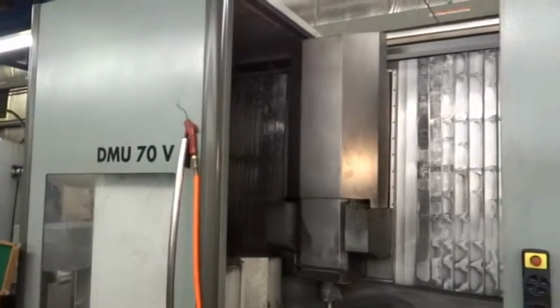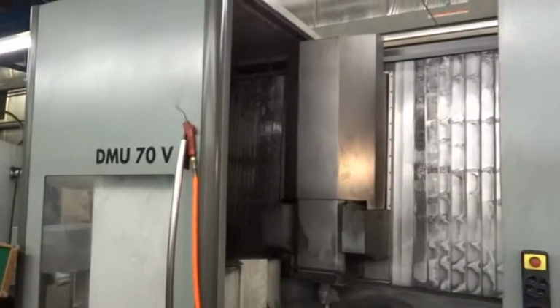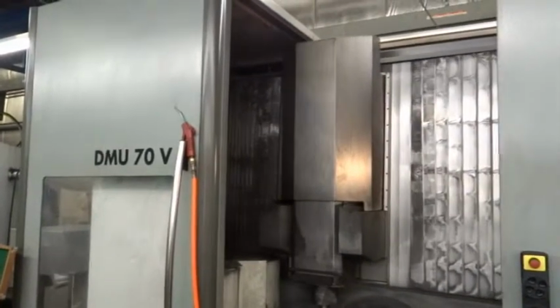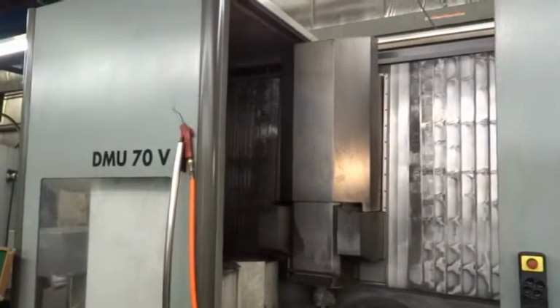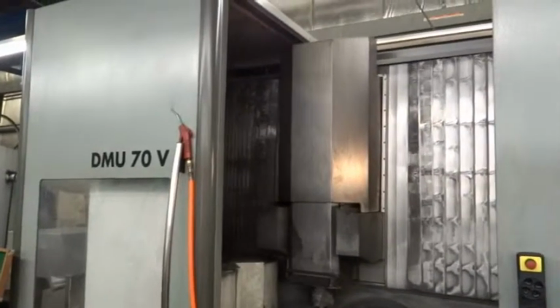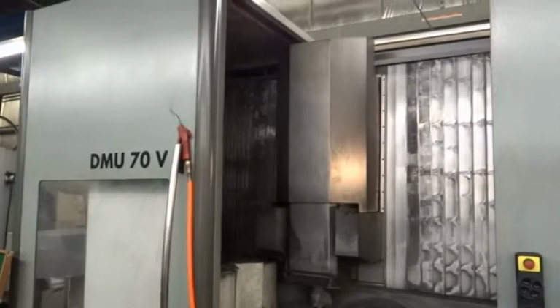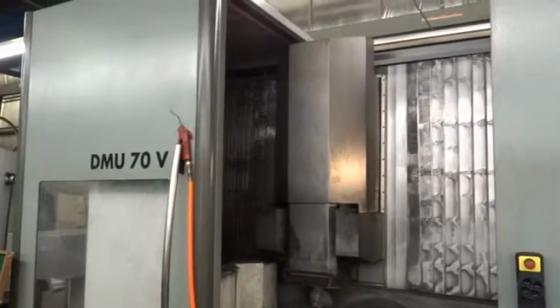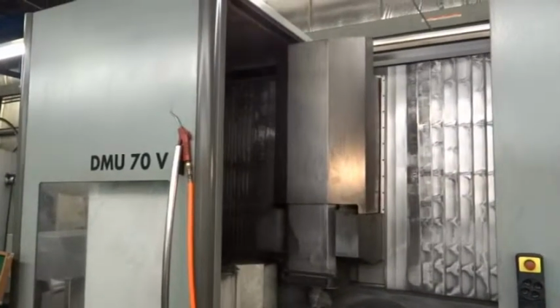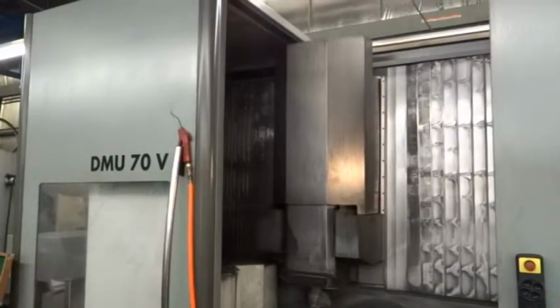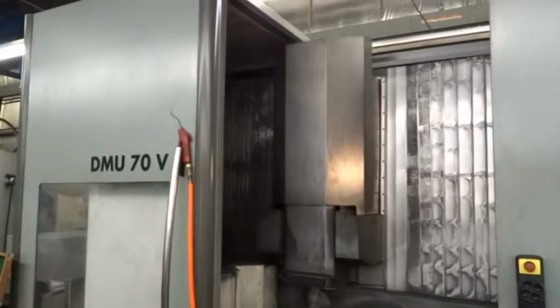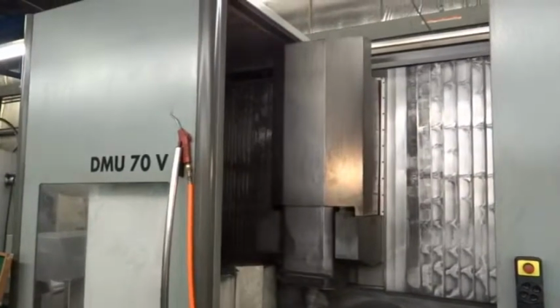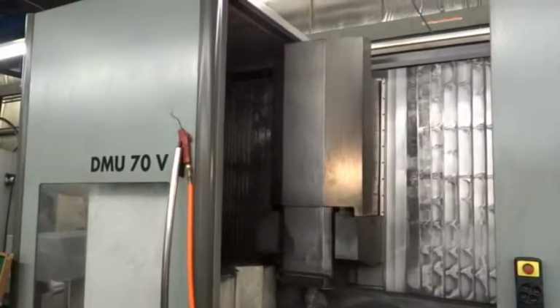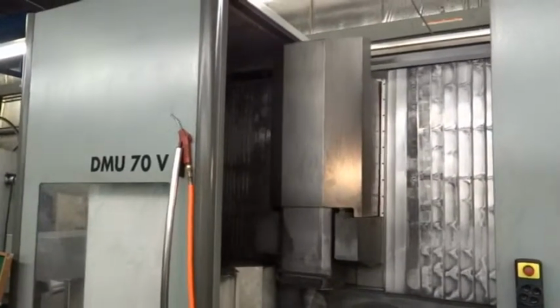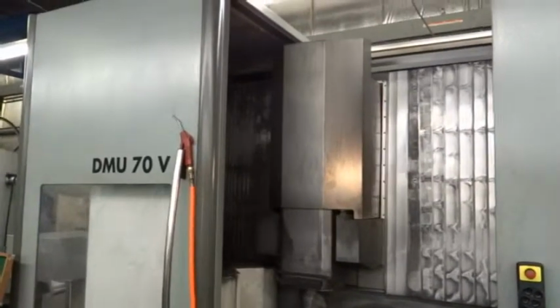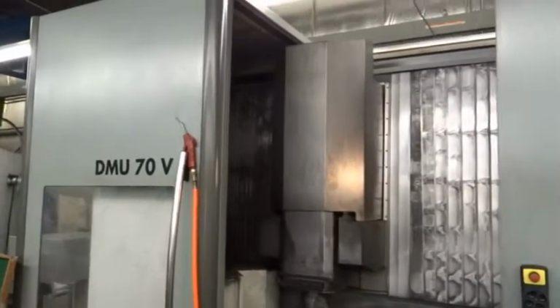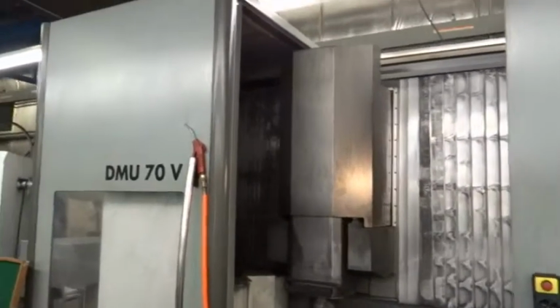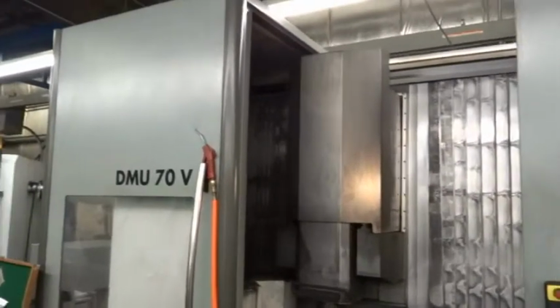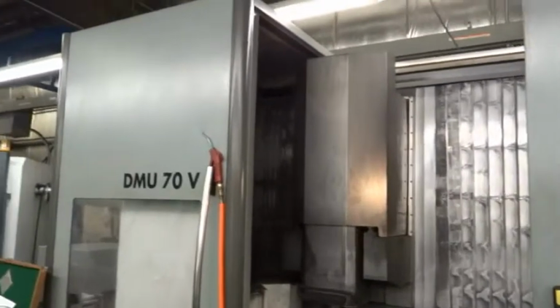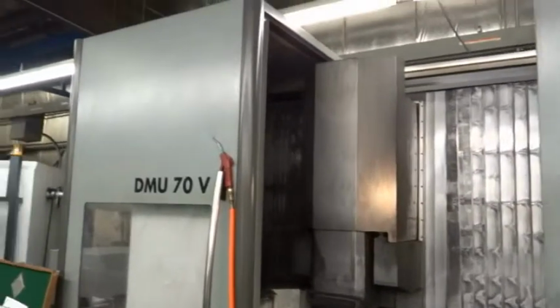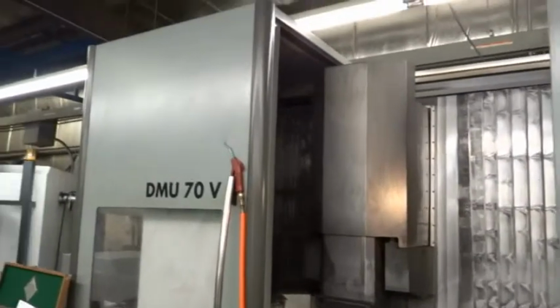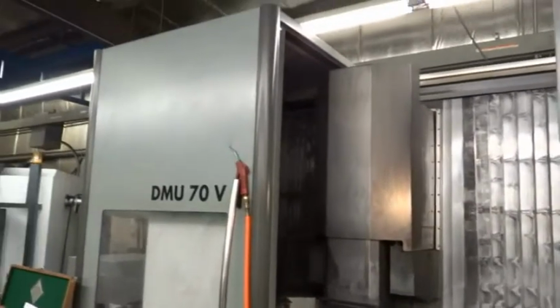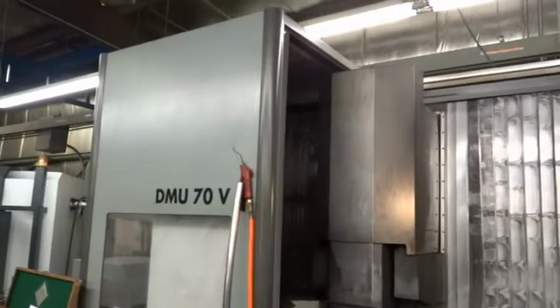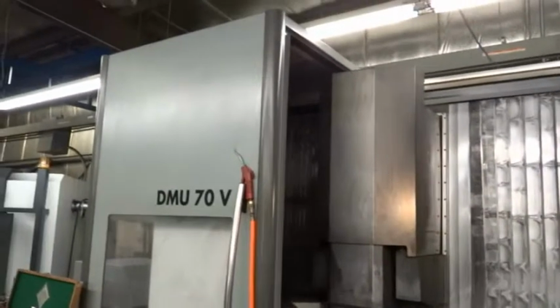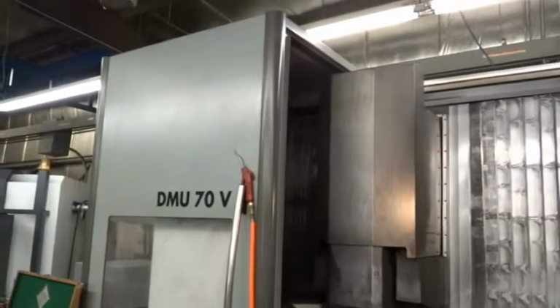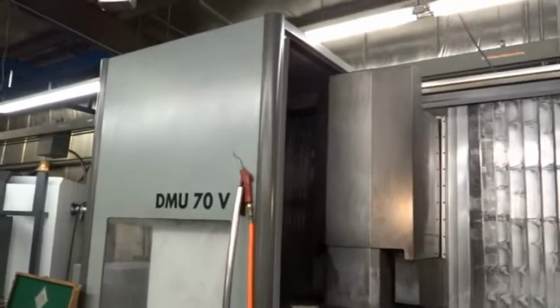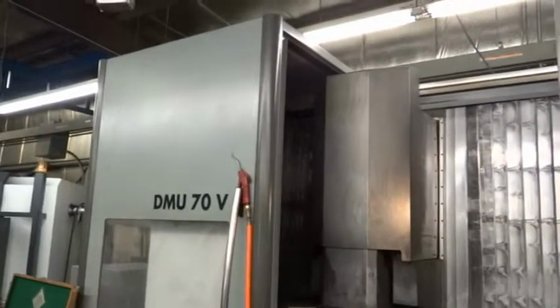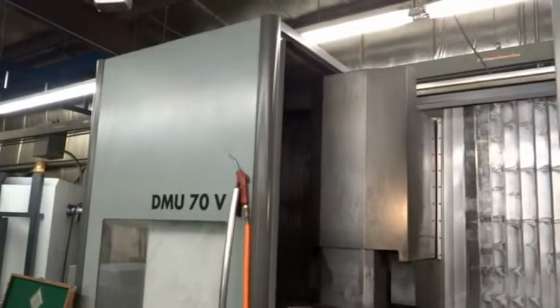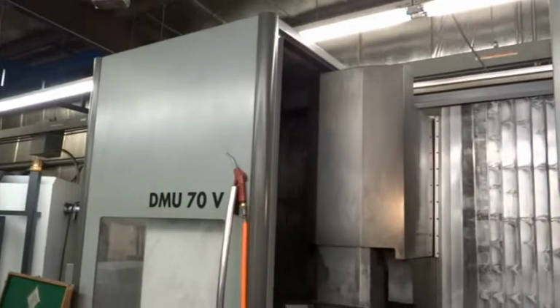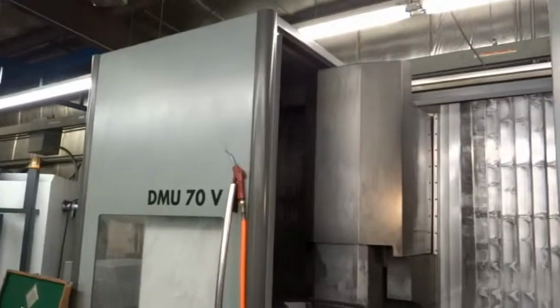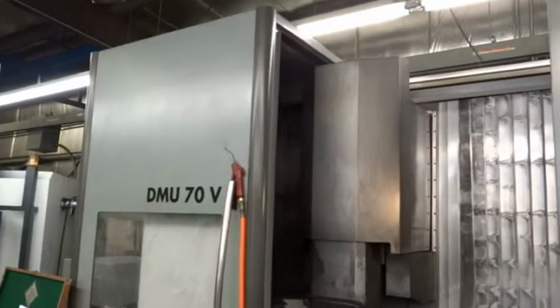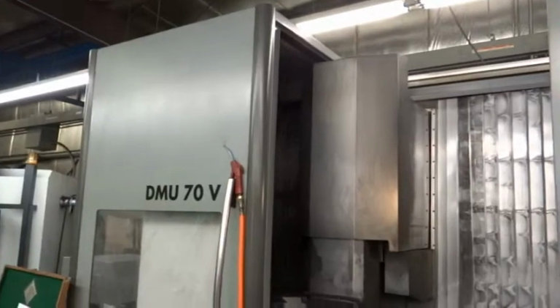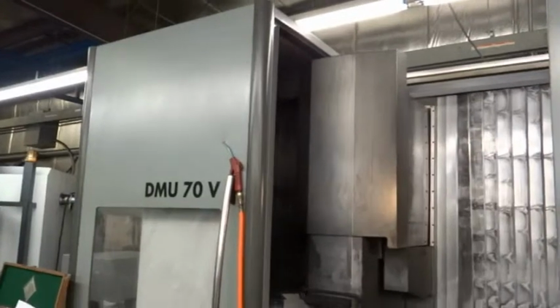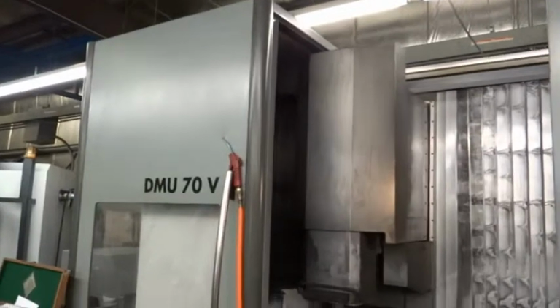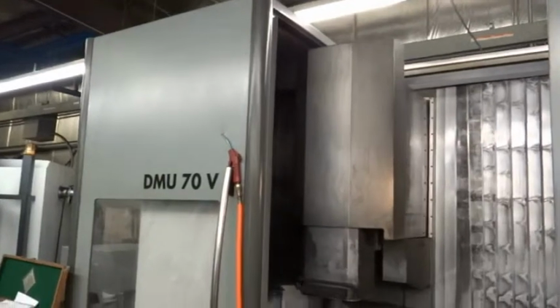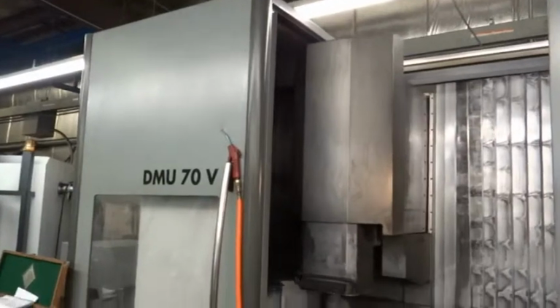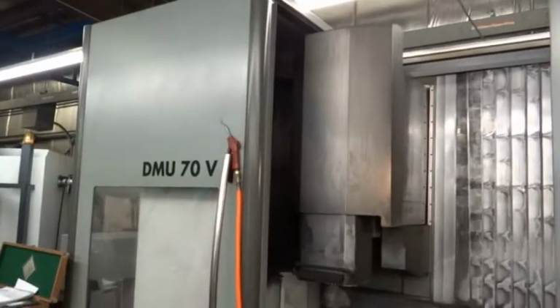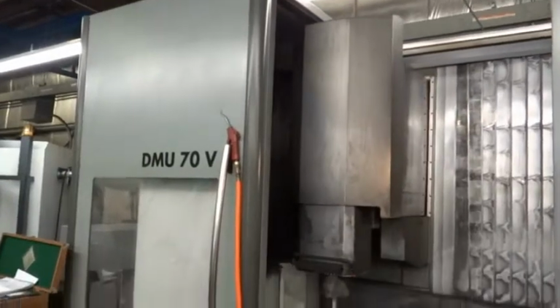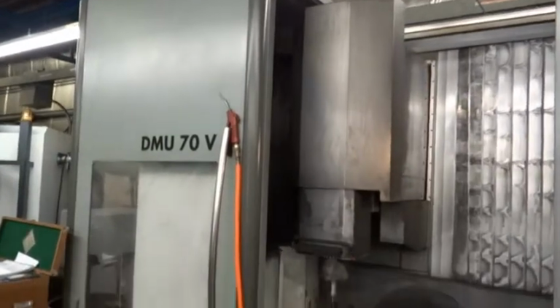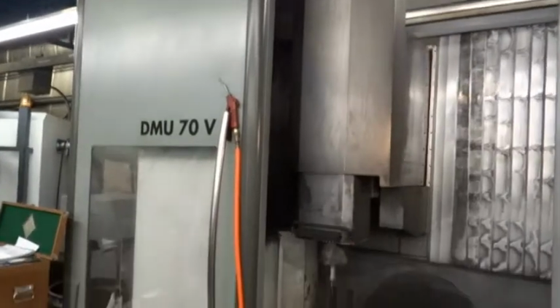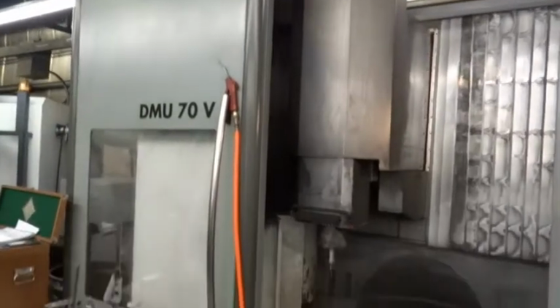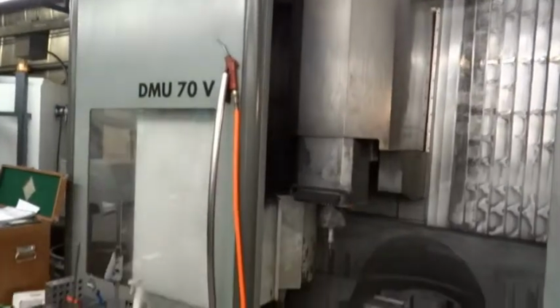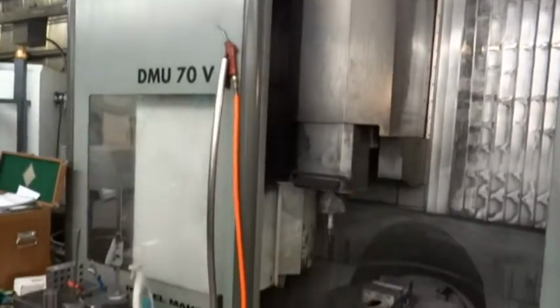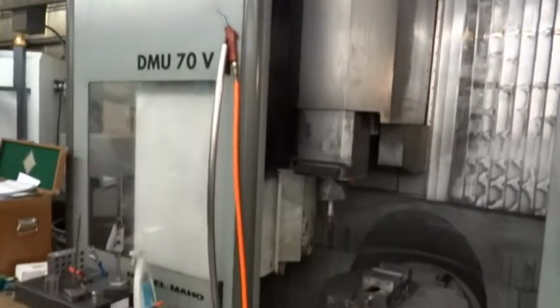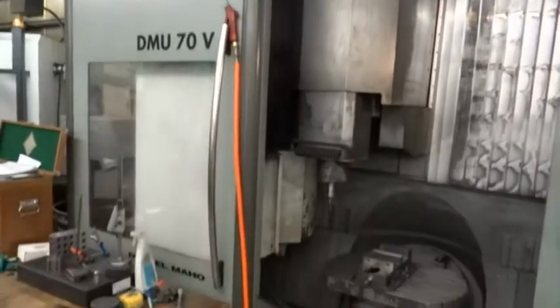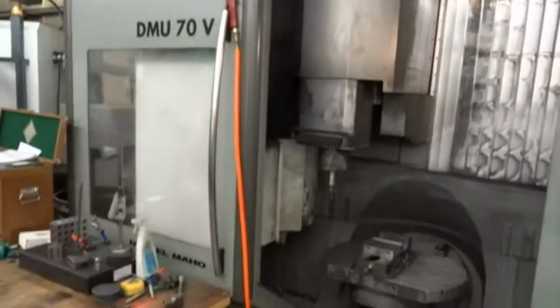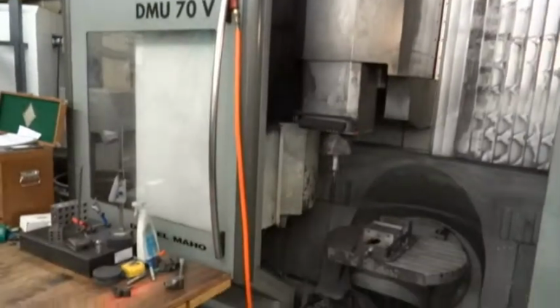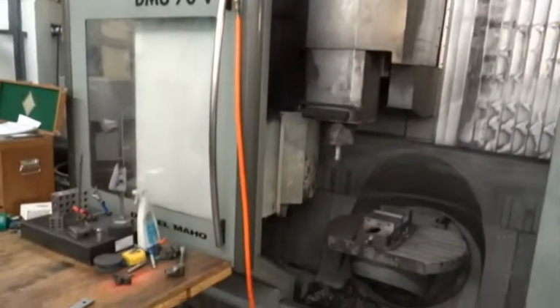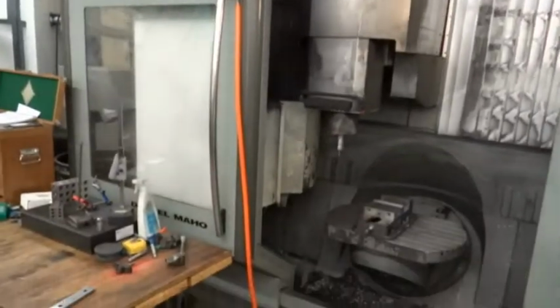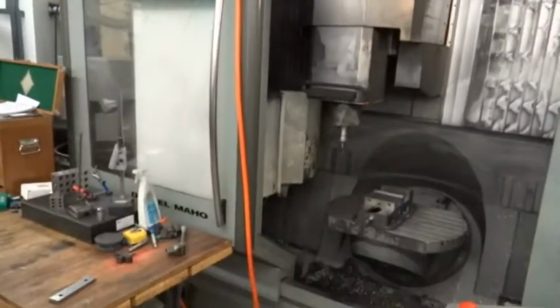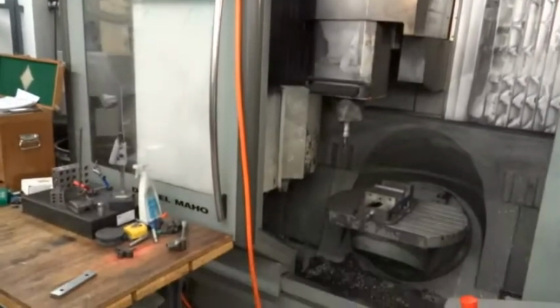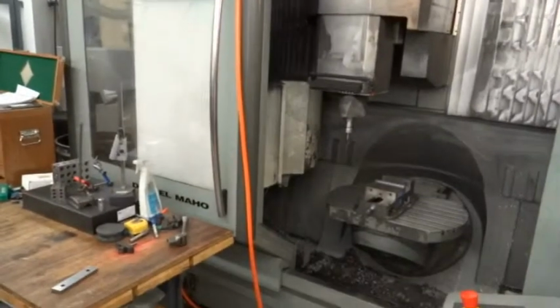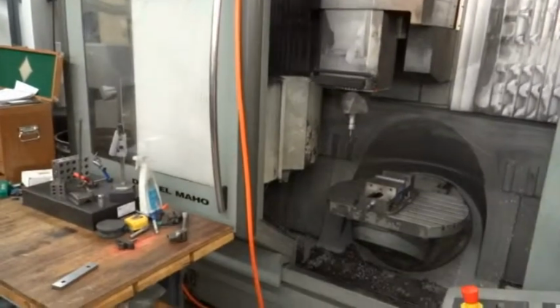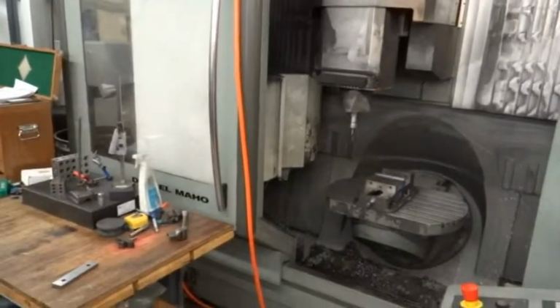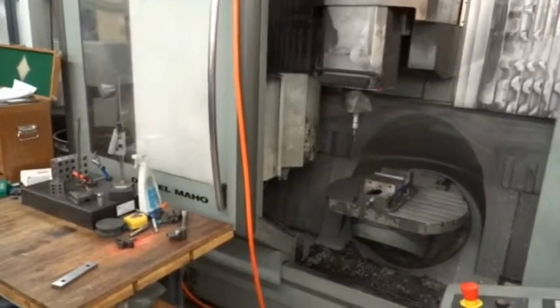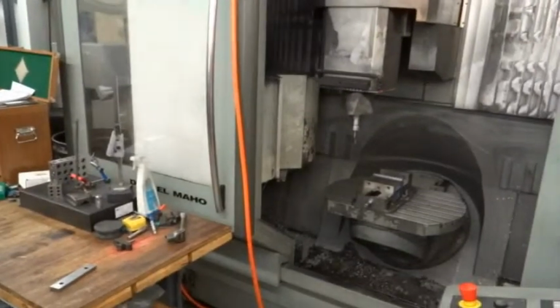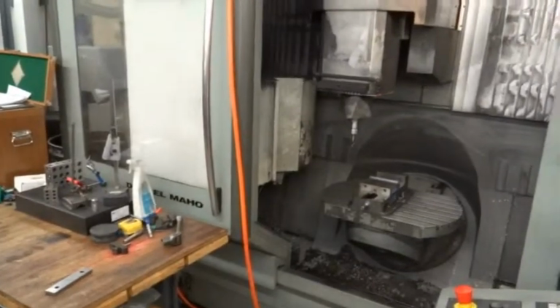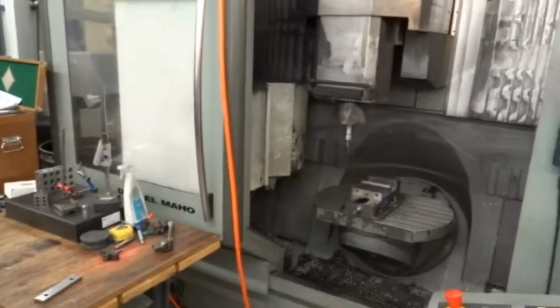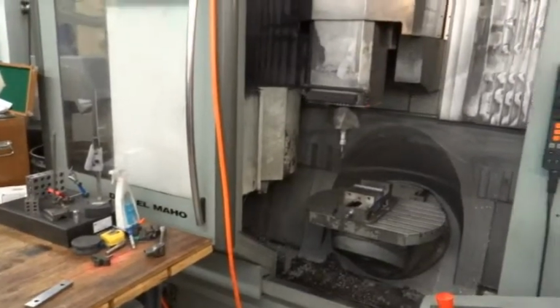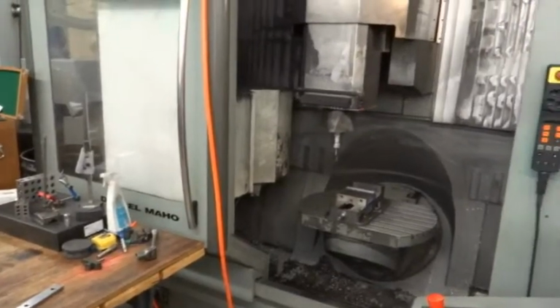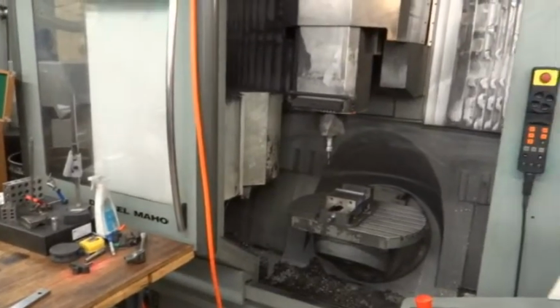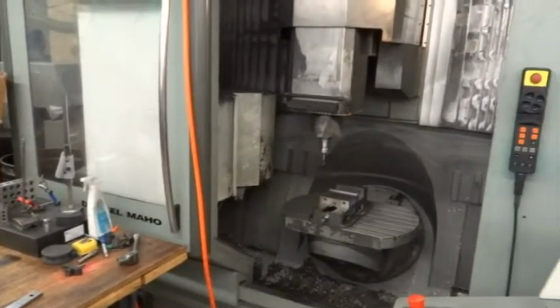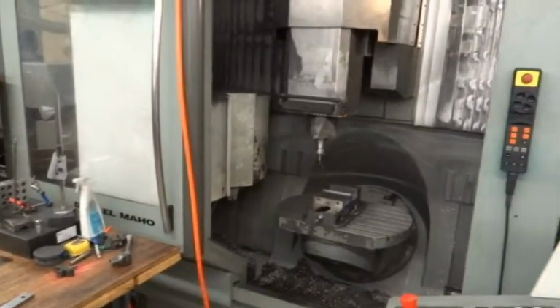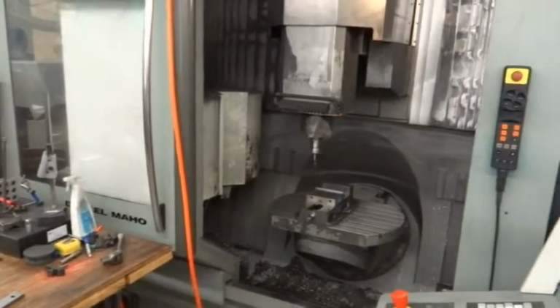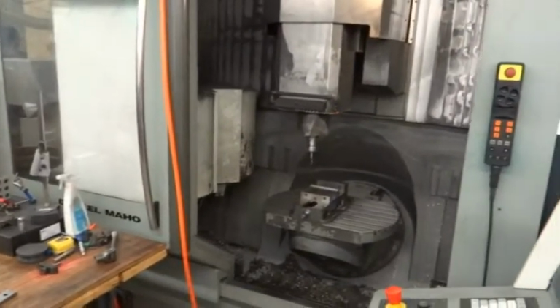Today is Wednesday, June 12th. We're looking at the 1998 Deco Nano DMU 70D 5-axis Universal Machining Center.